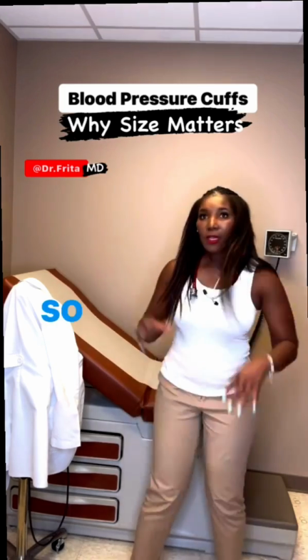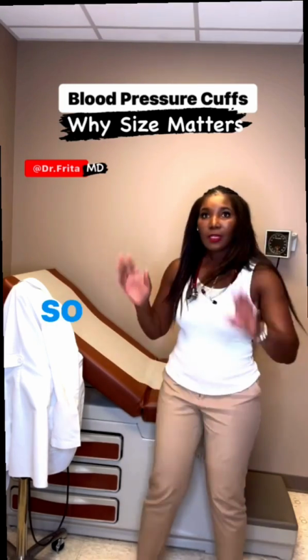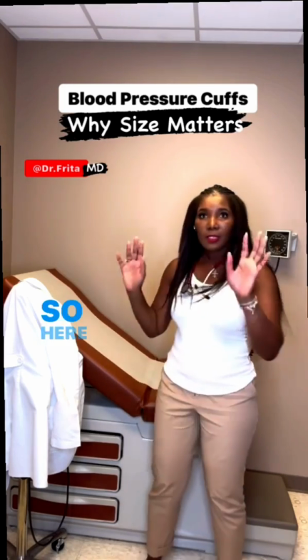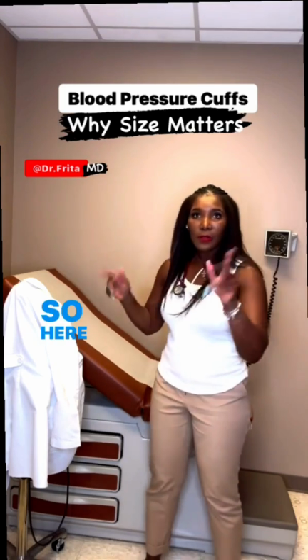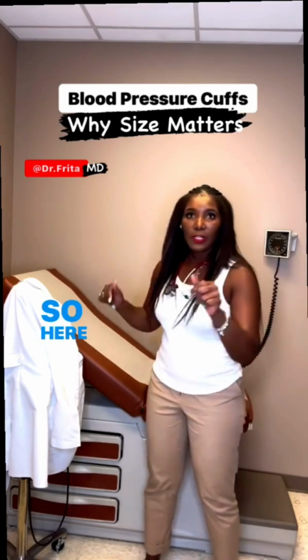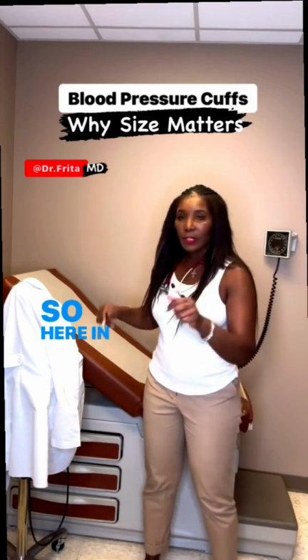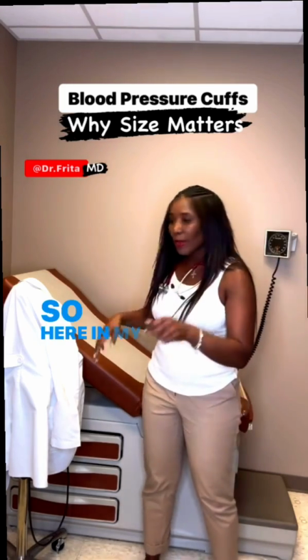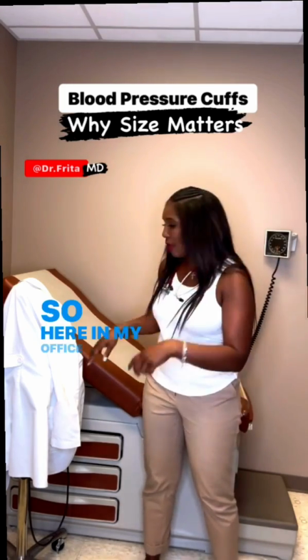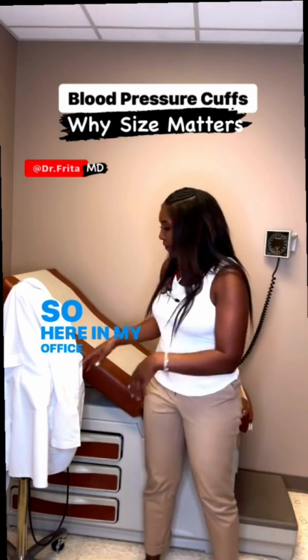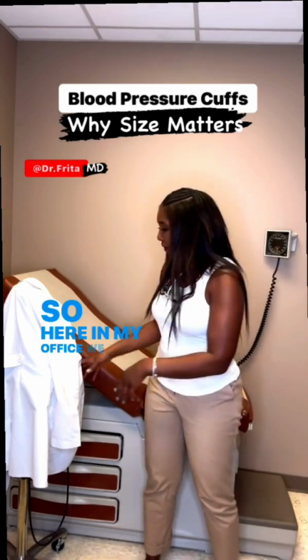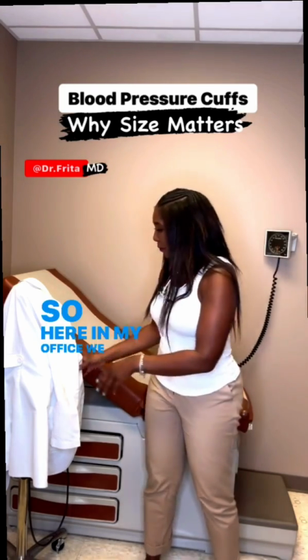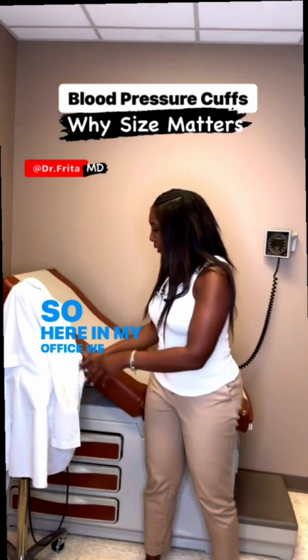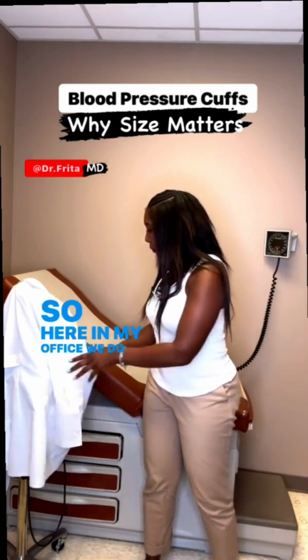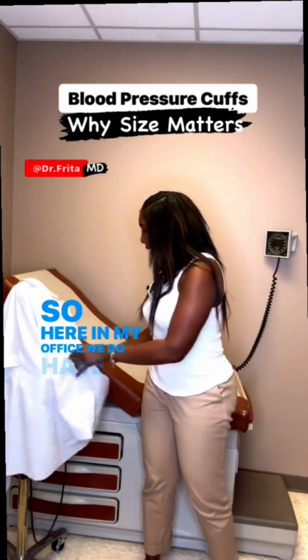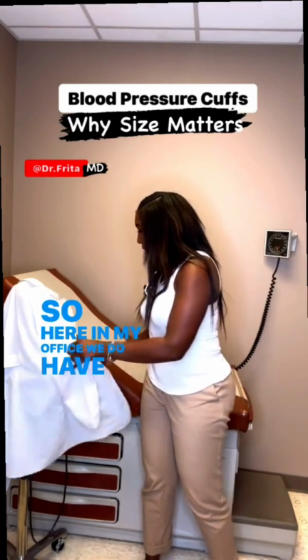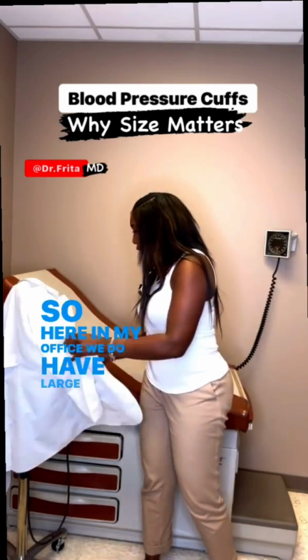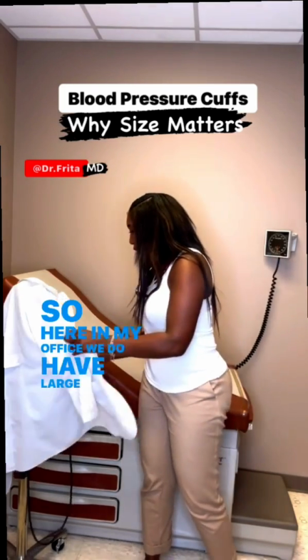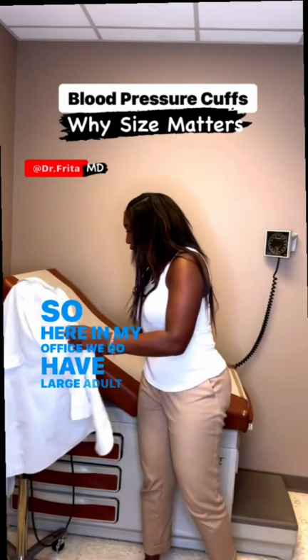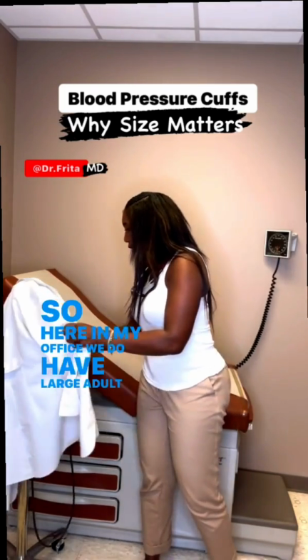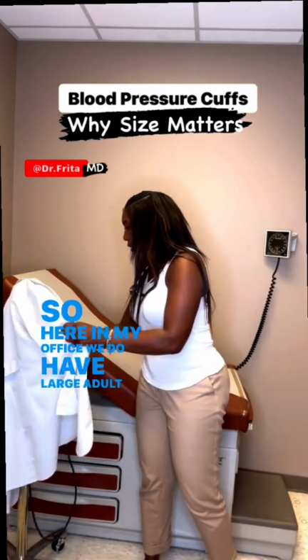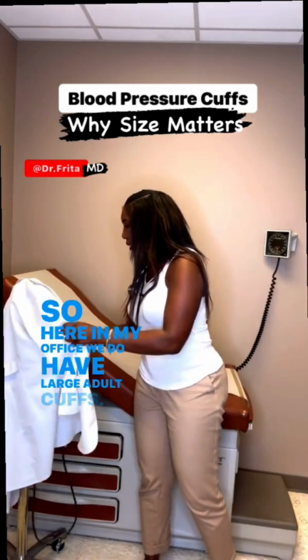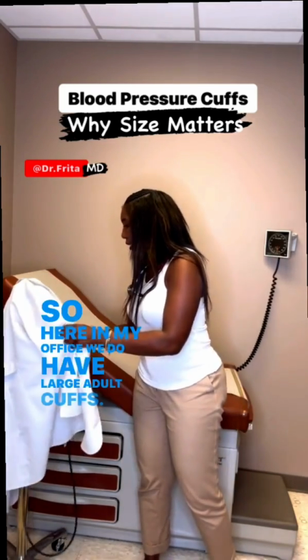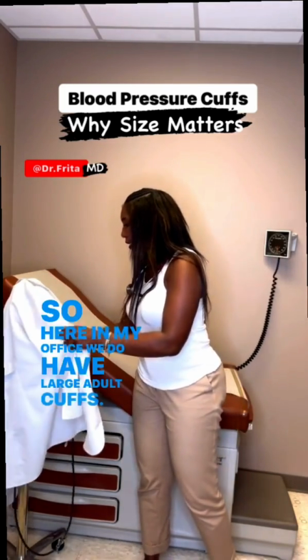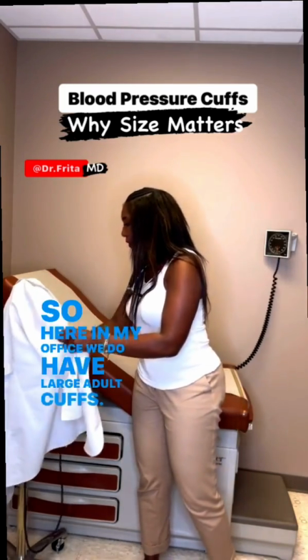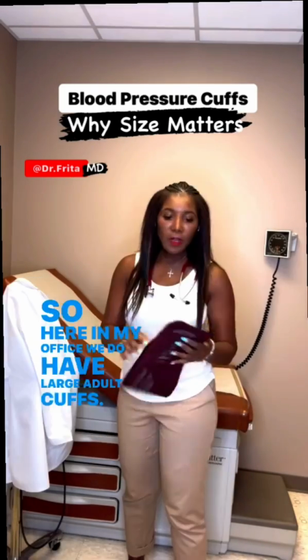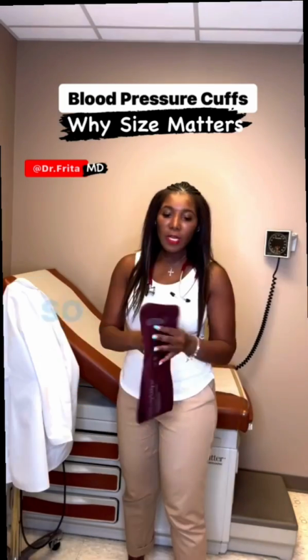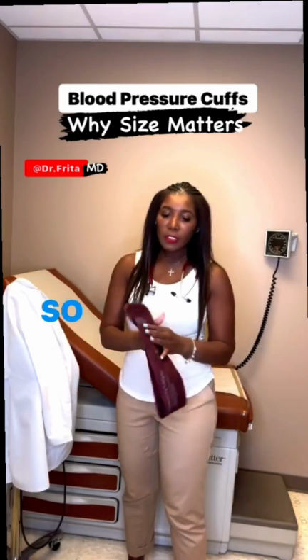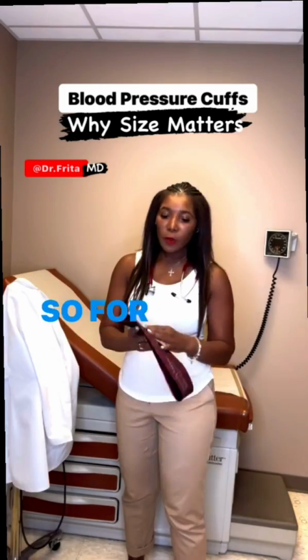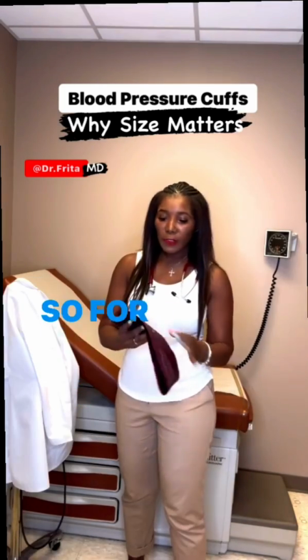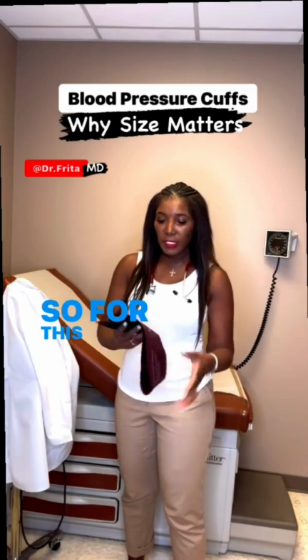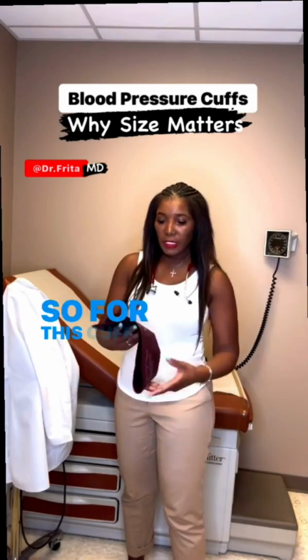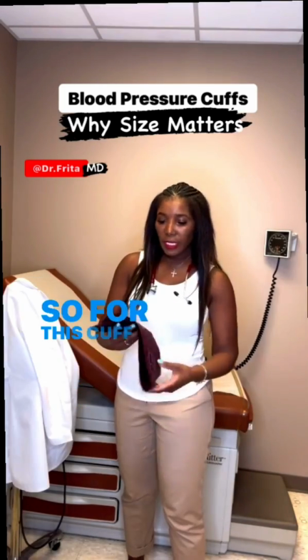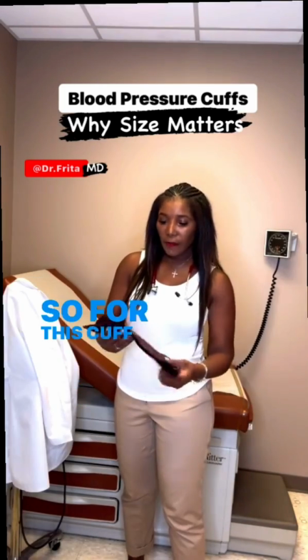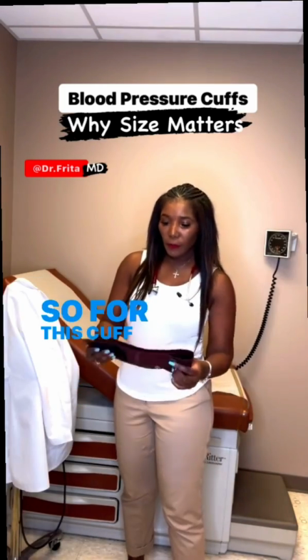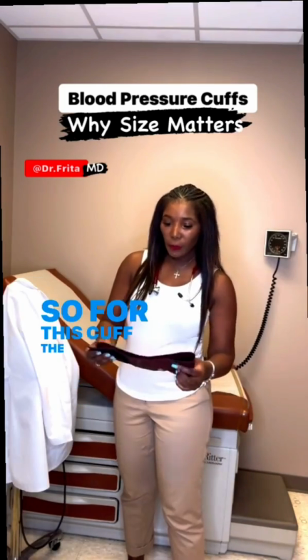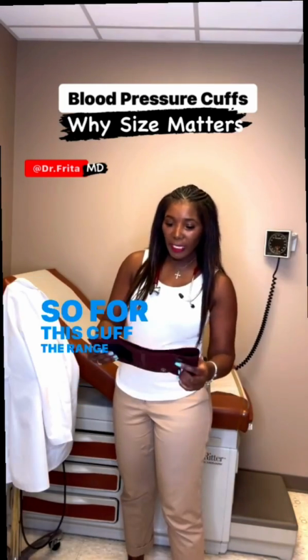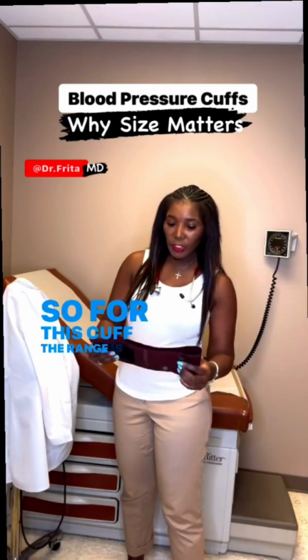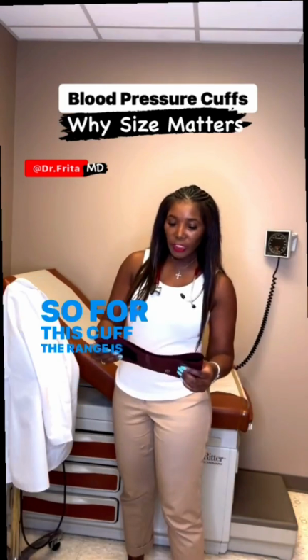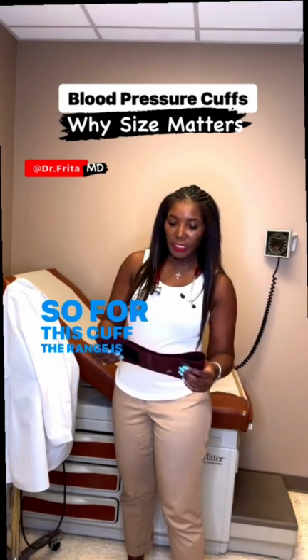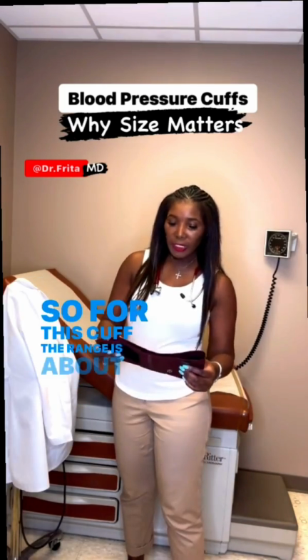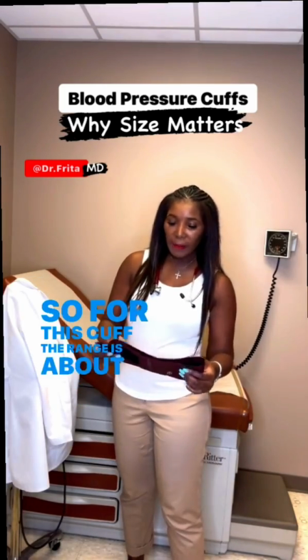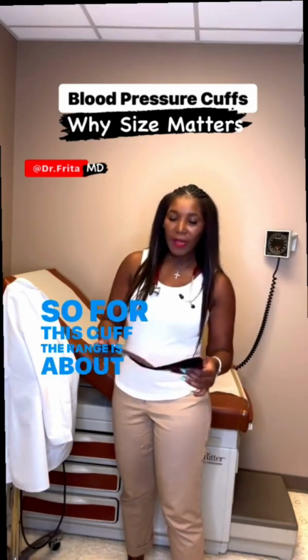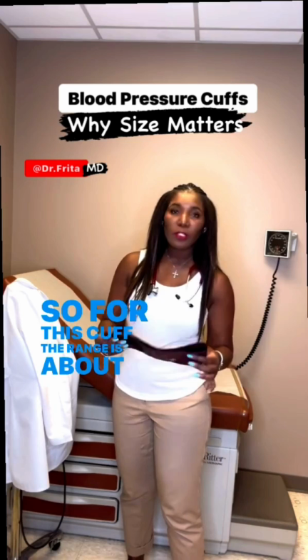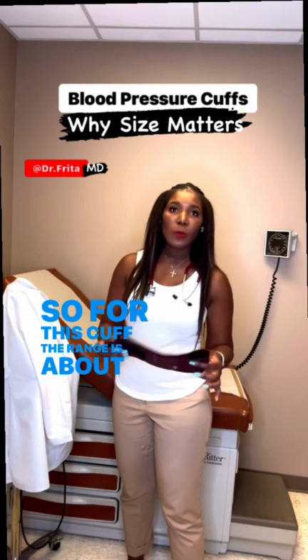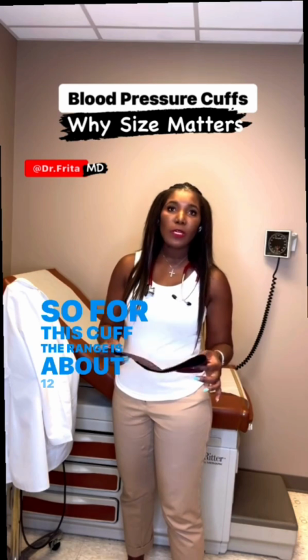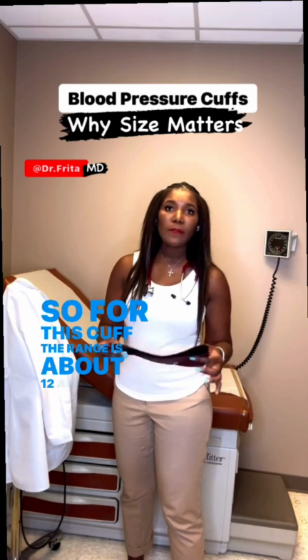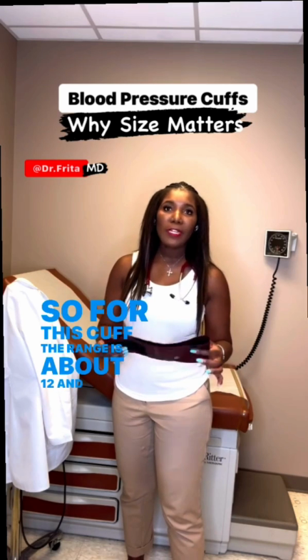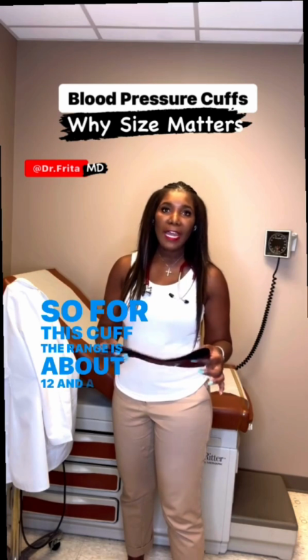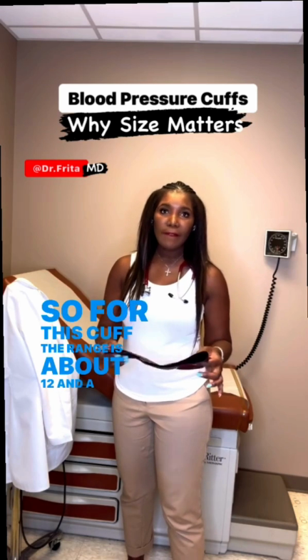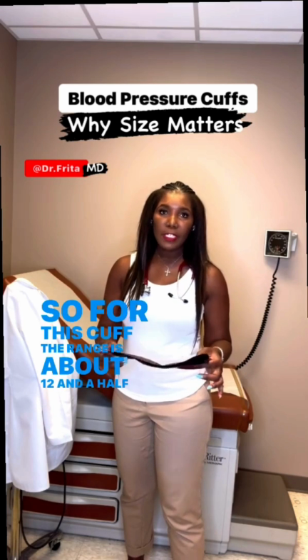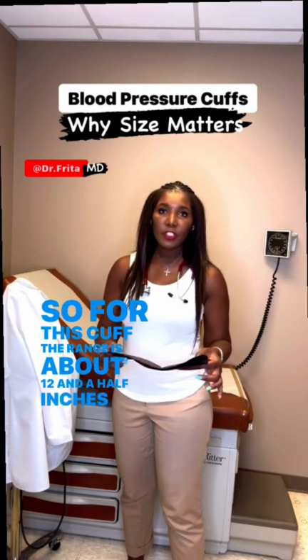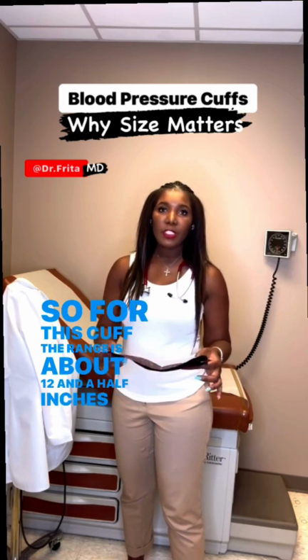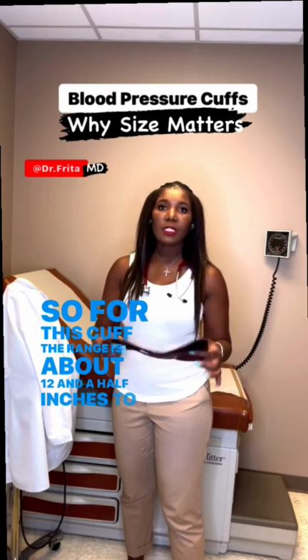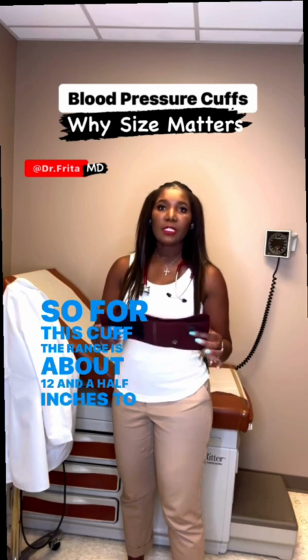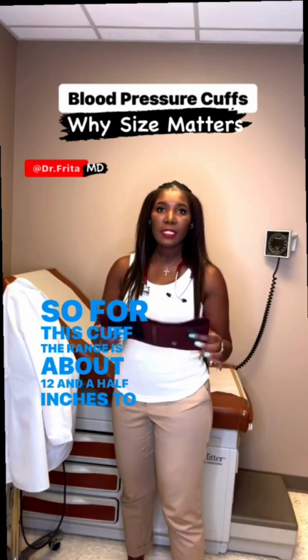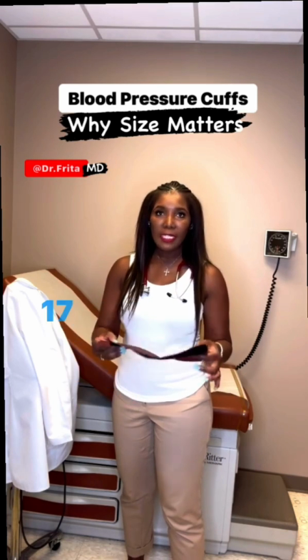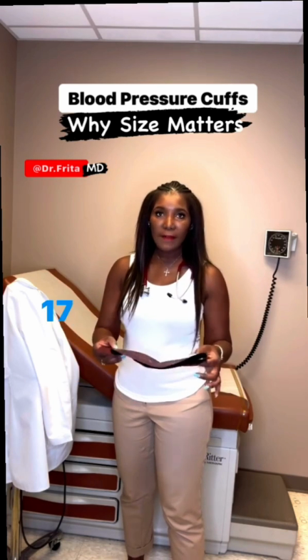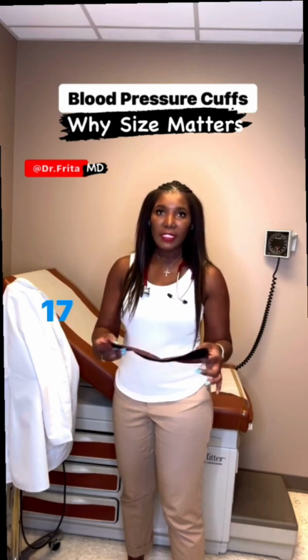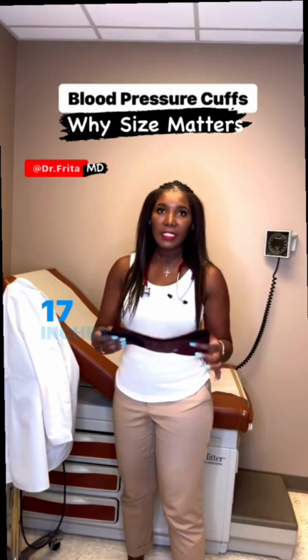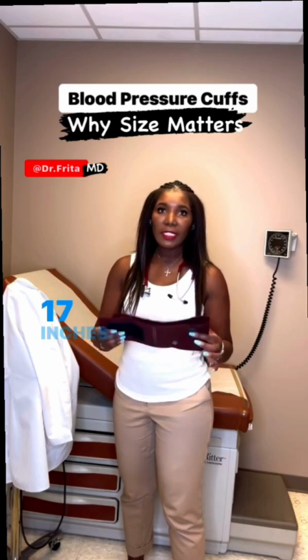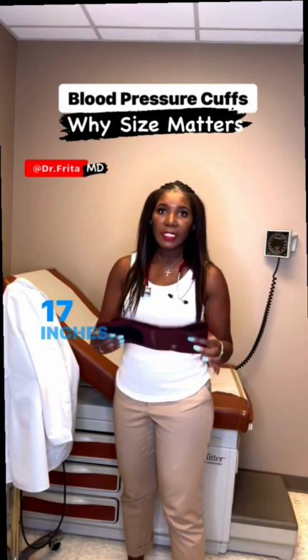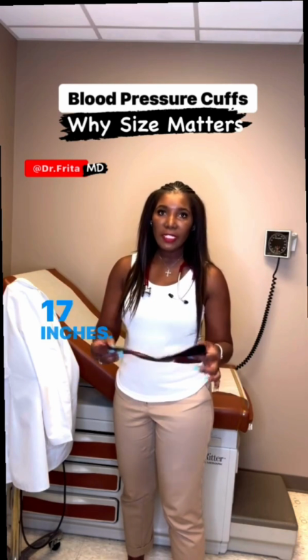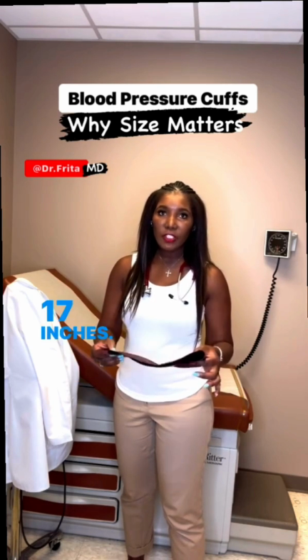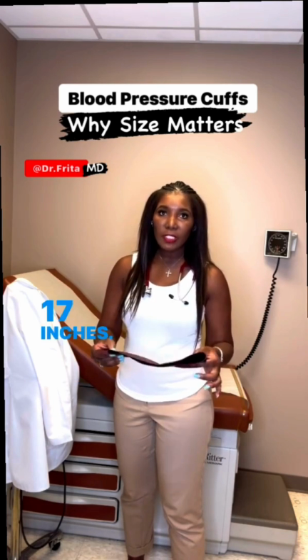Here in my office, we do have large adult cuffs. For this cuff, the range is about 12 and a half inches to 17 inches.